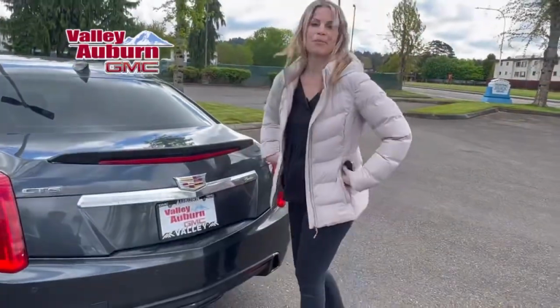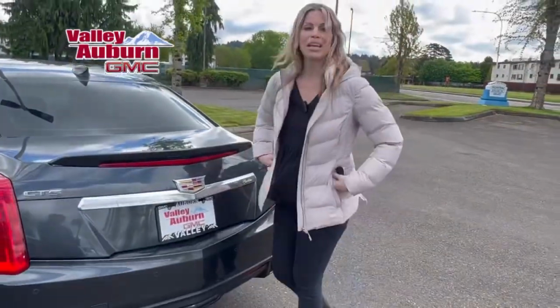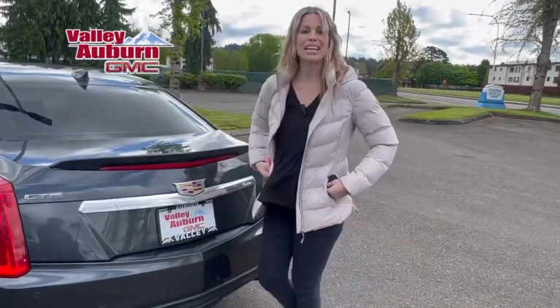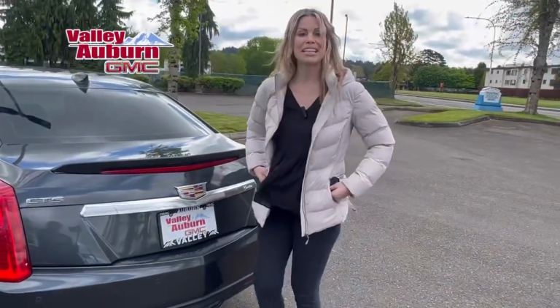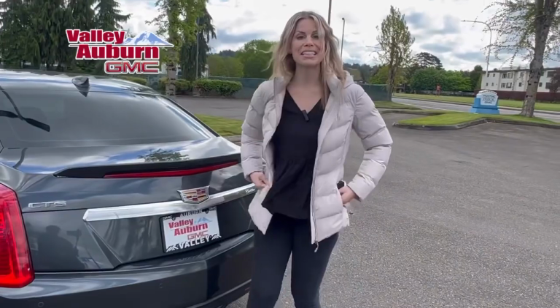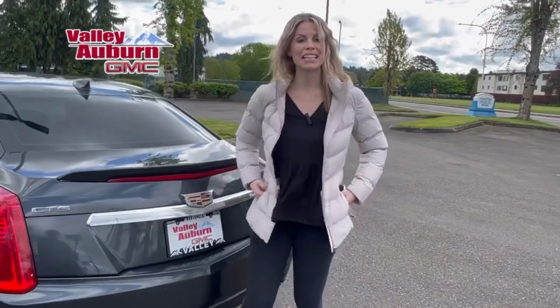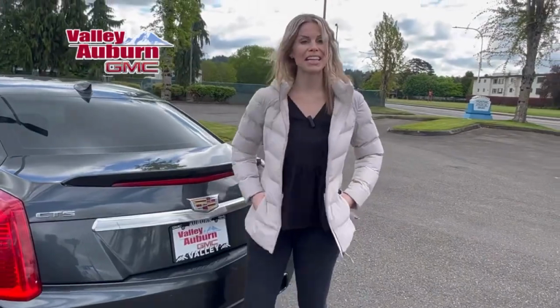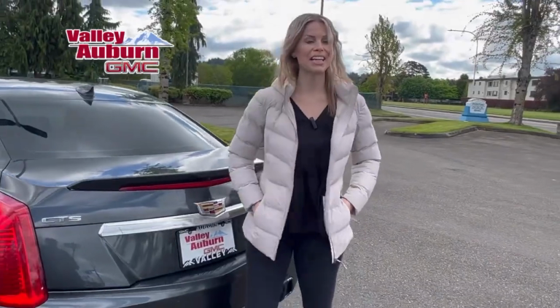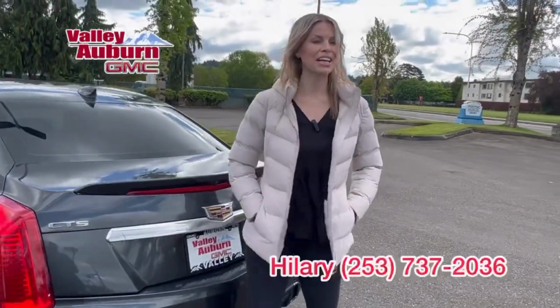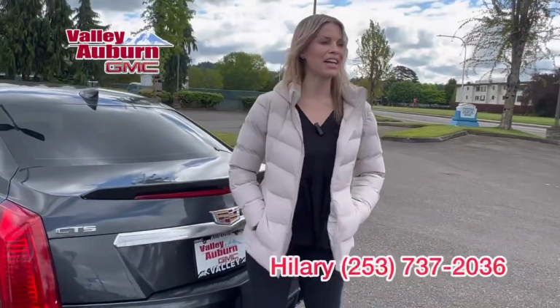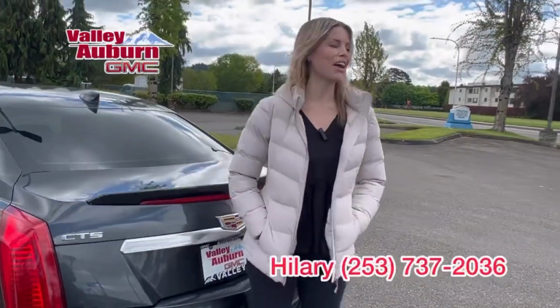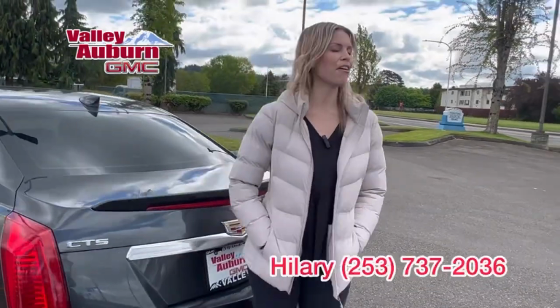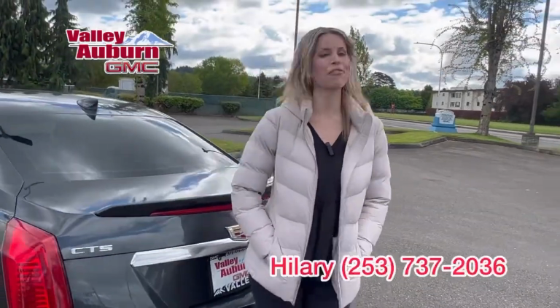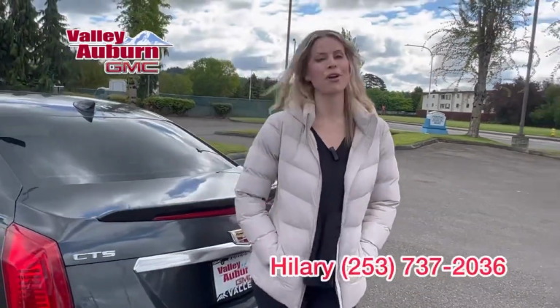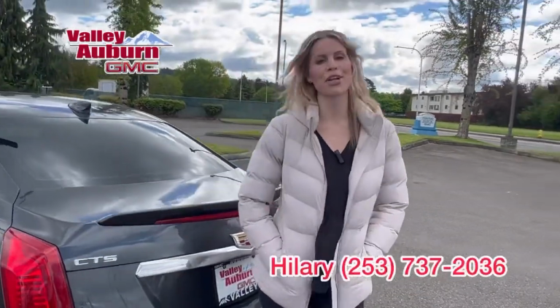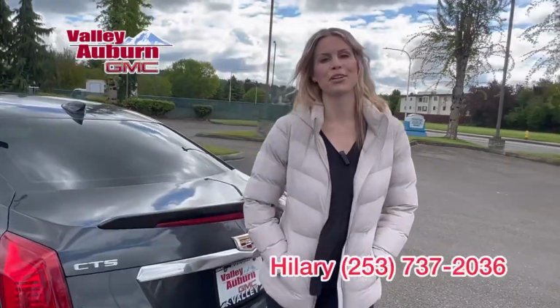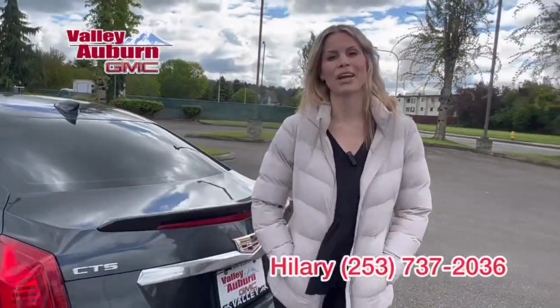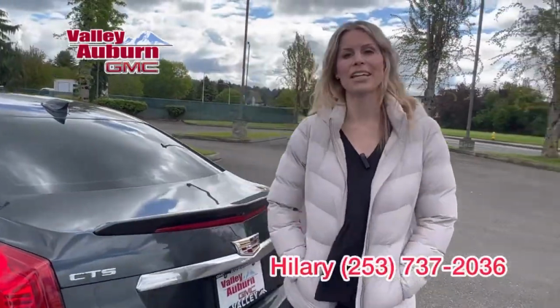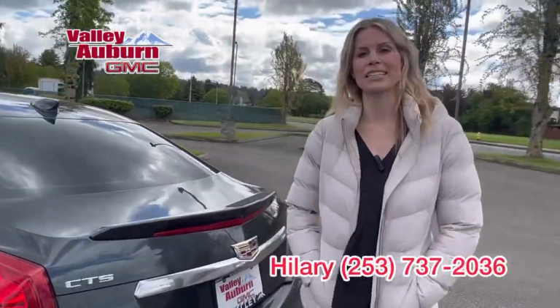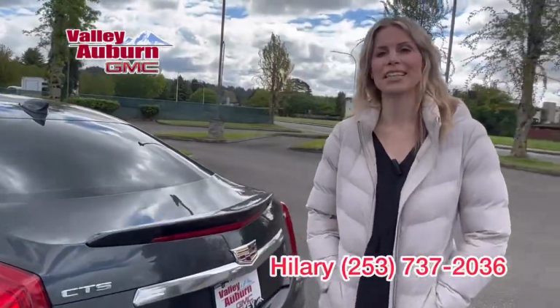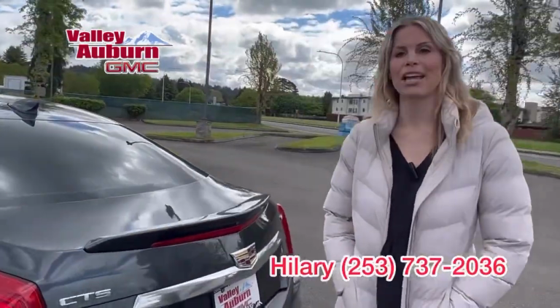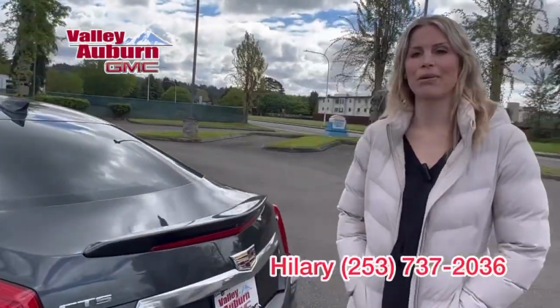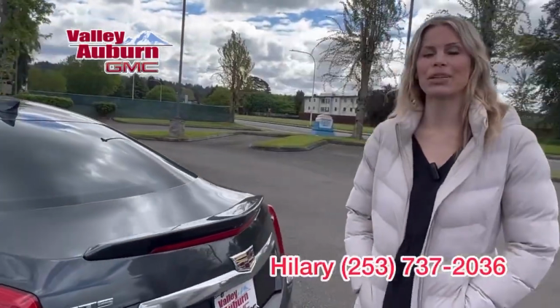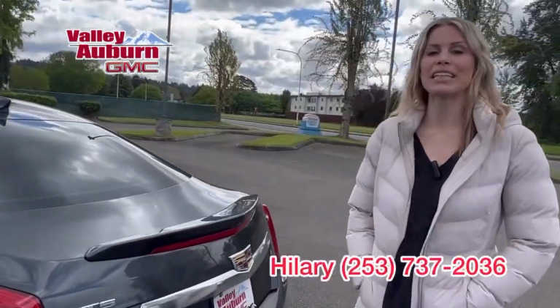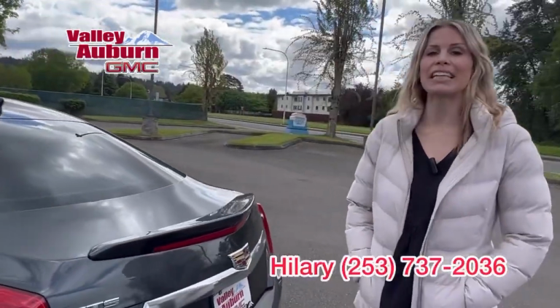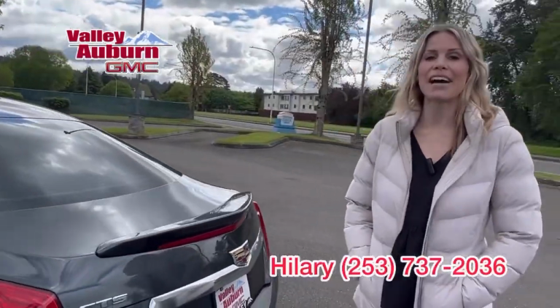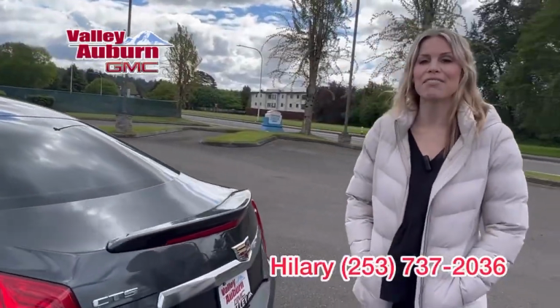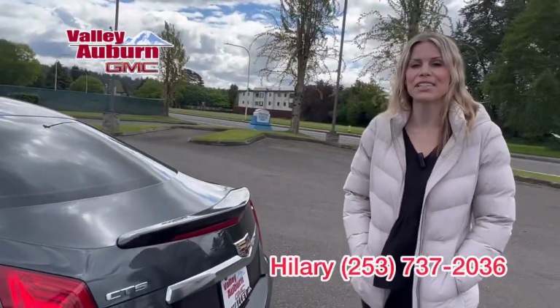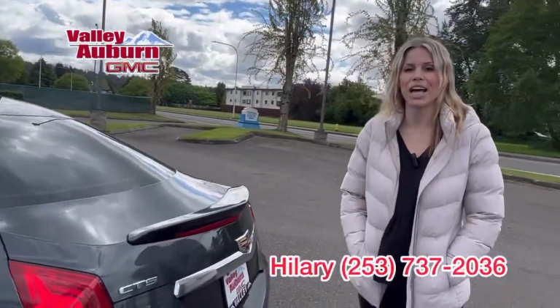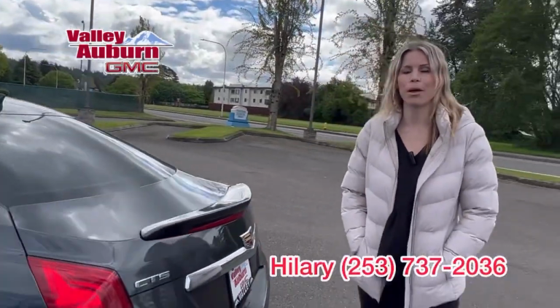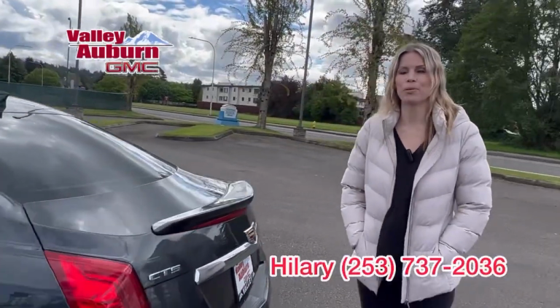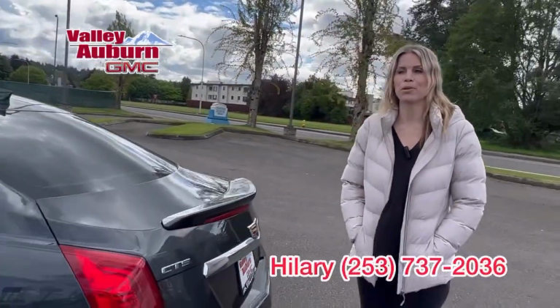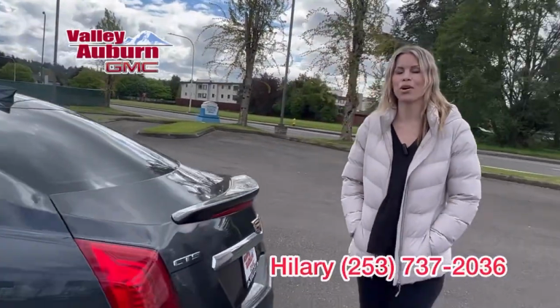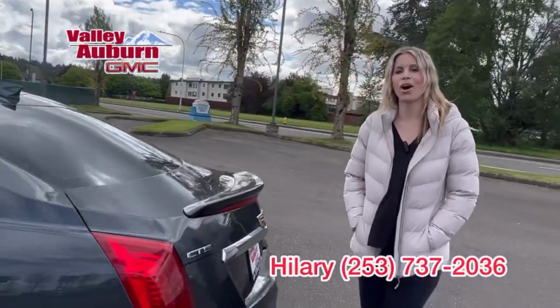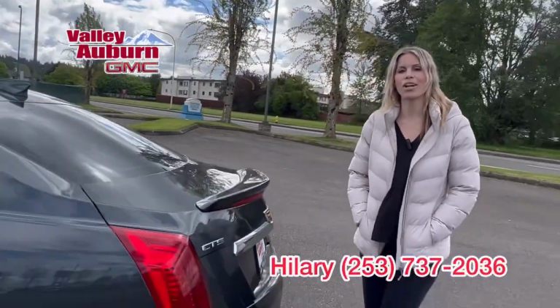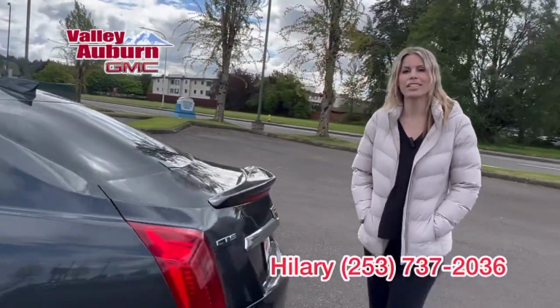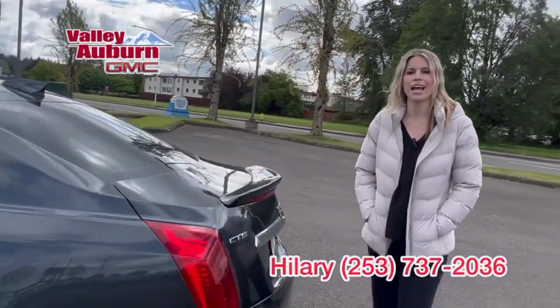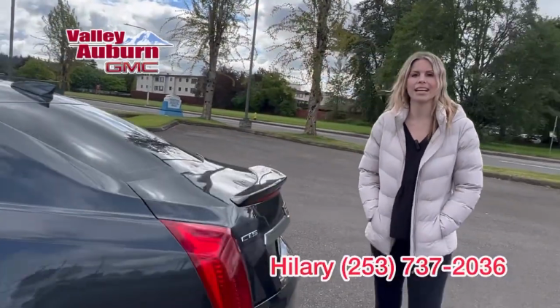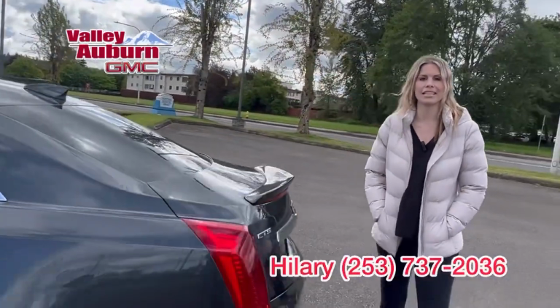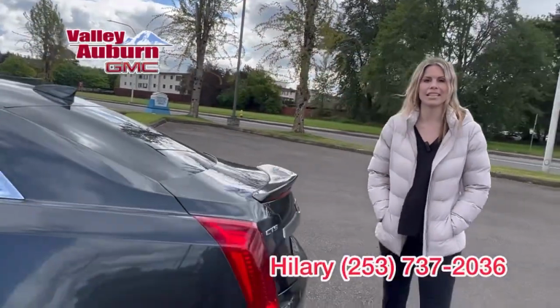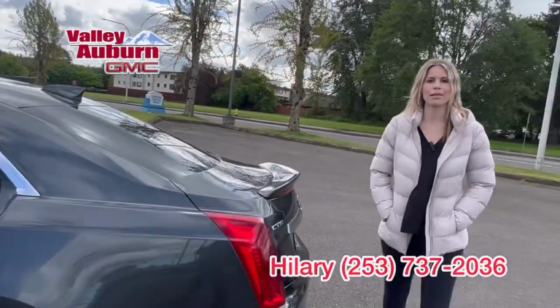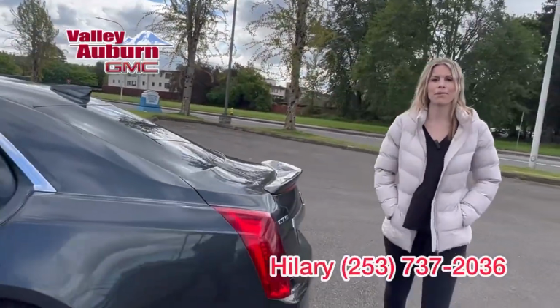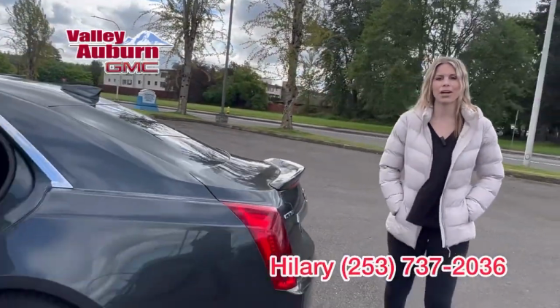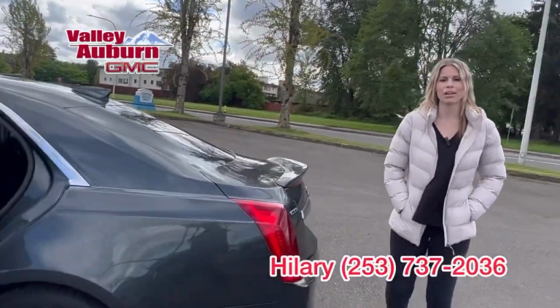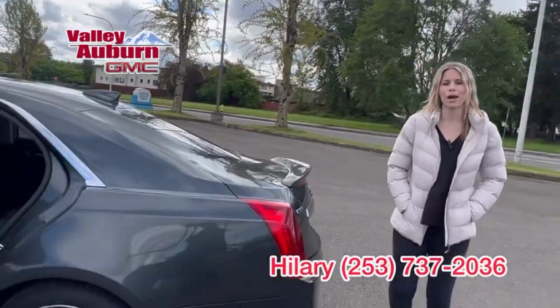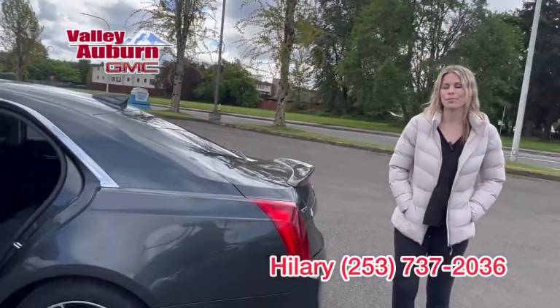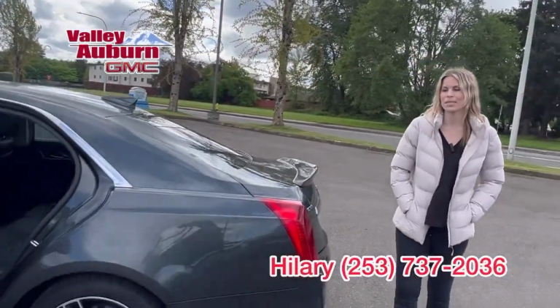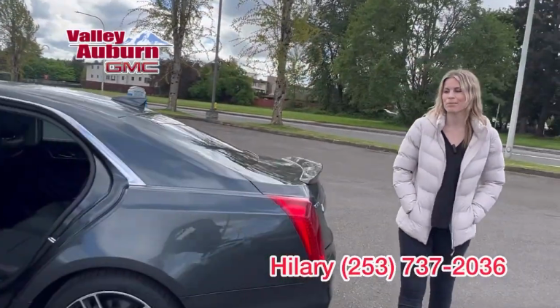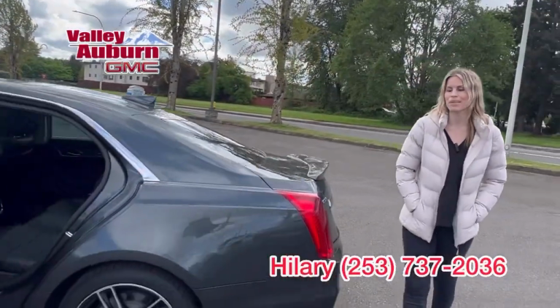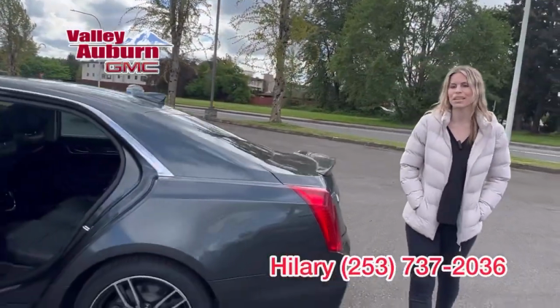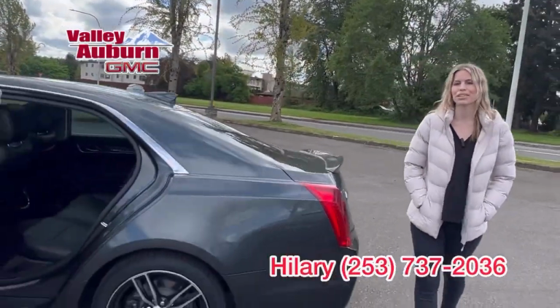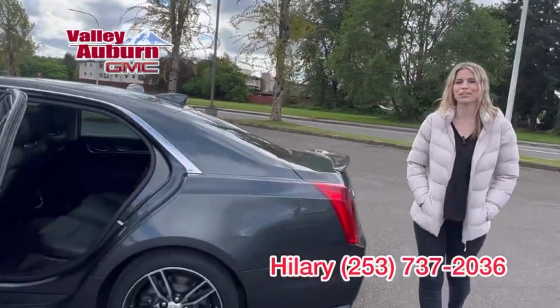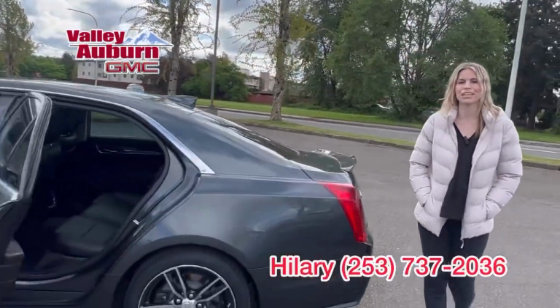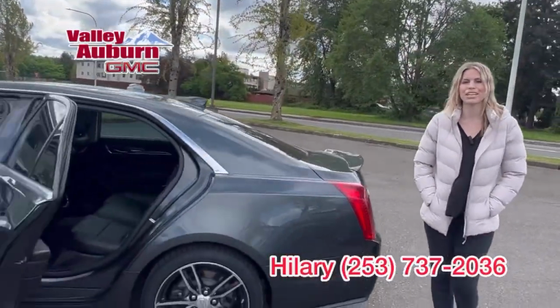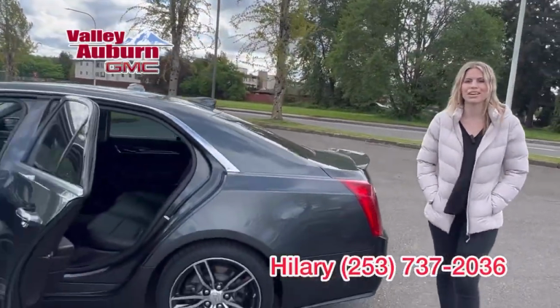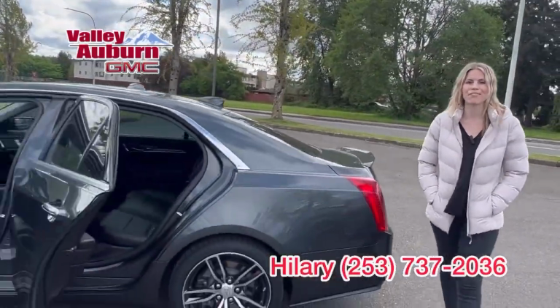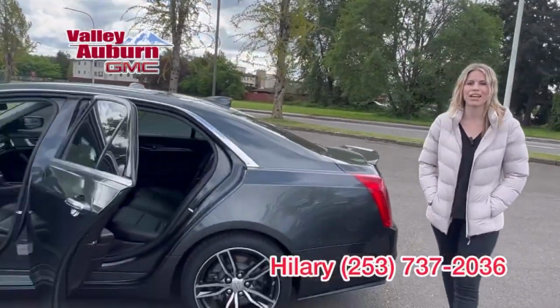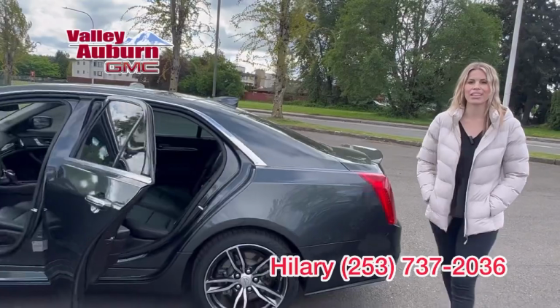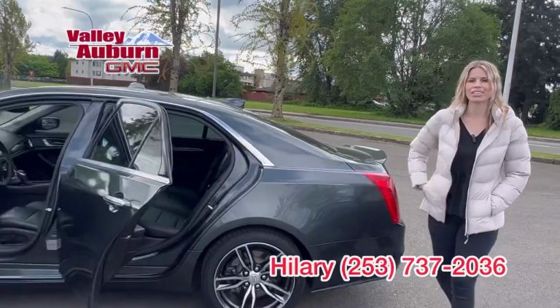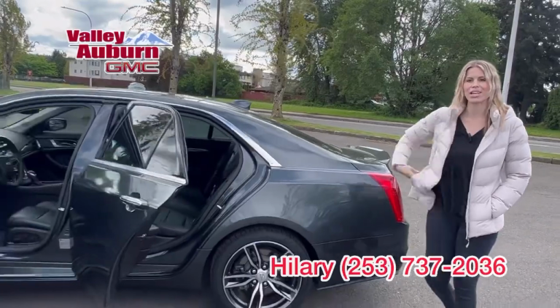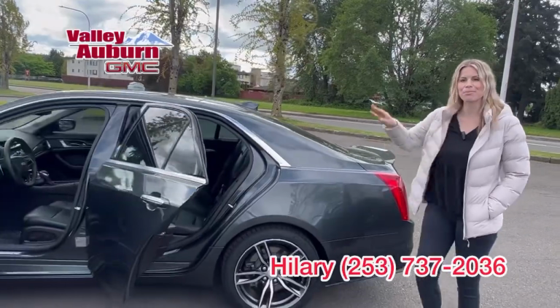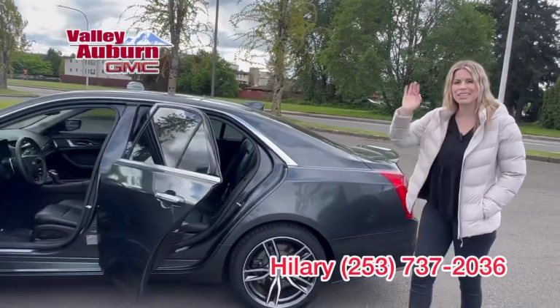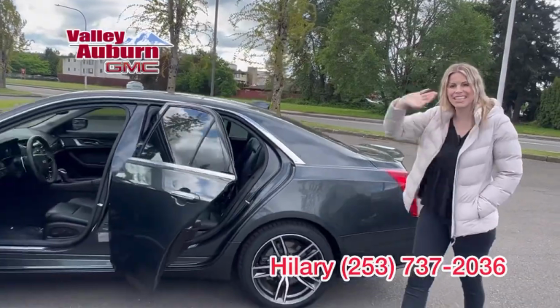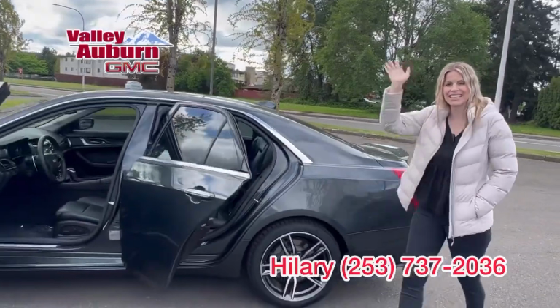It is here for a great deal. I would love to help you — call, text, email, come see me. Hillary, here at Valley GMC.